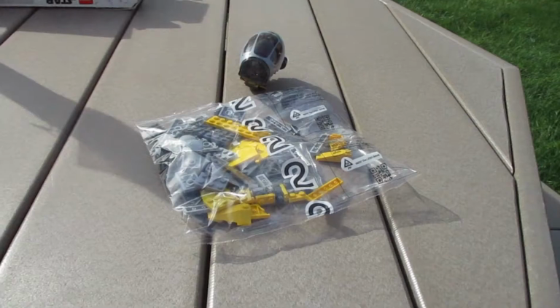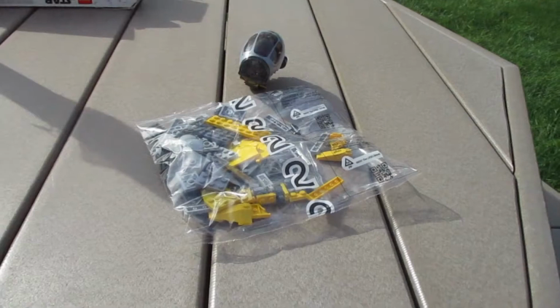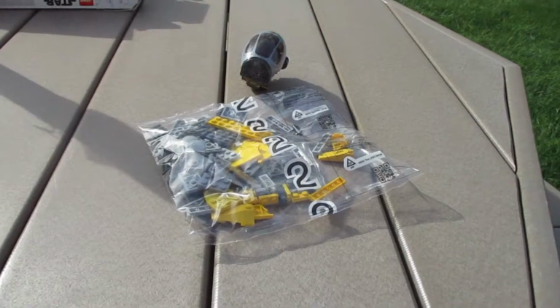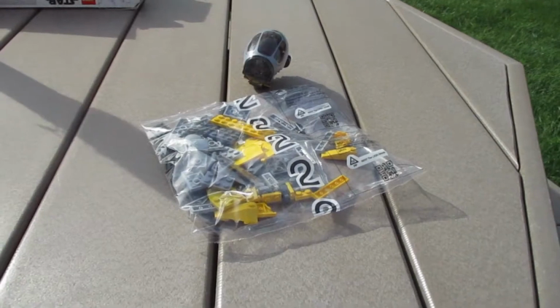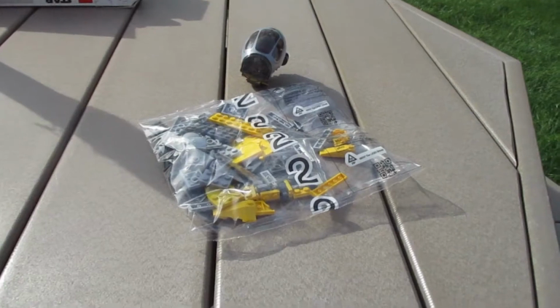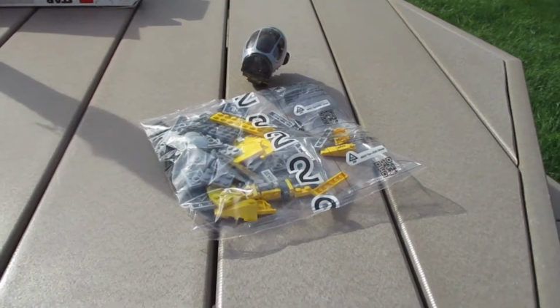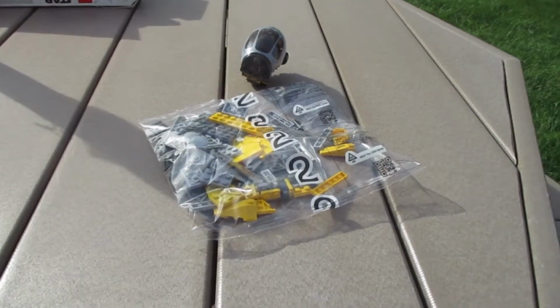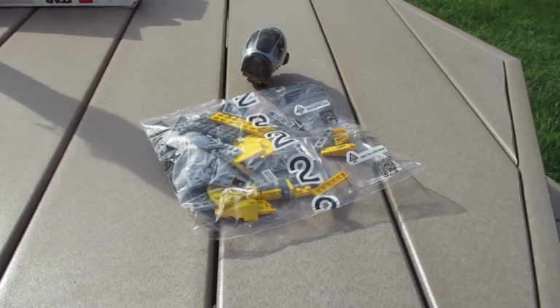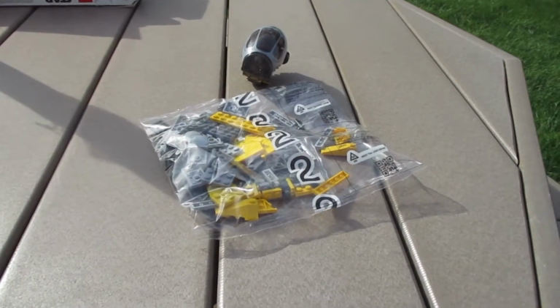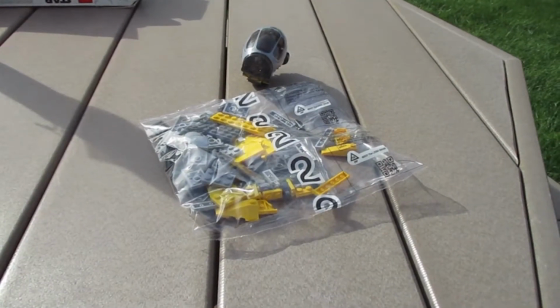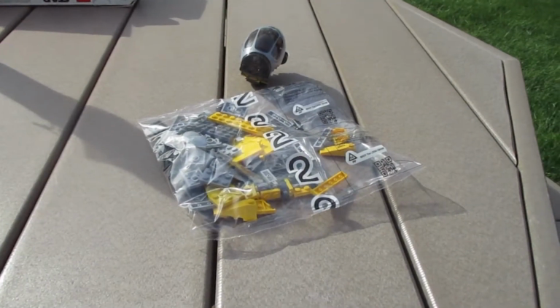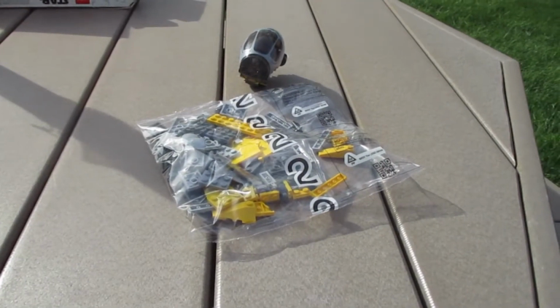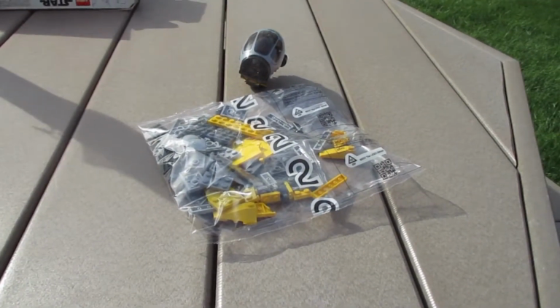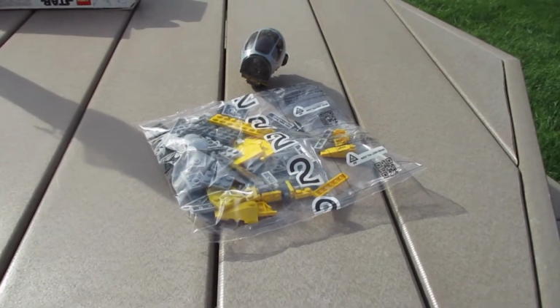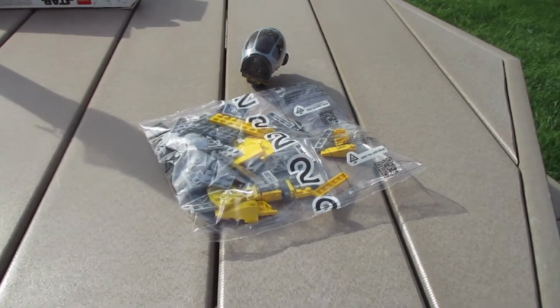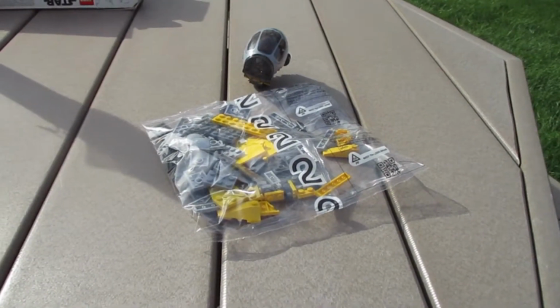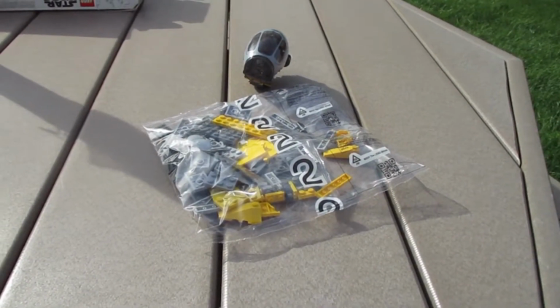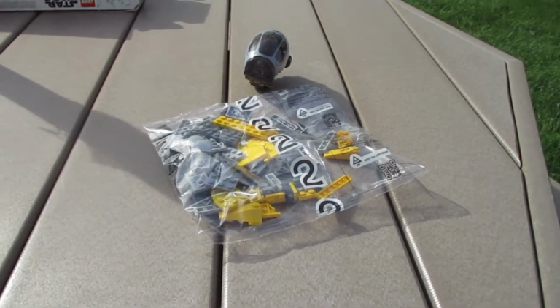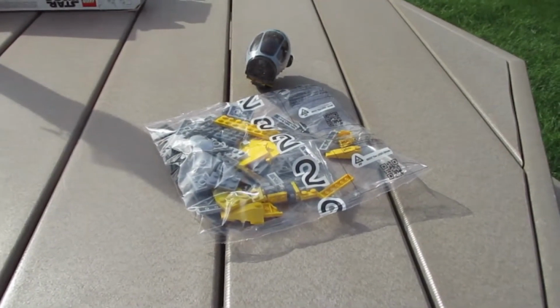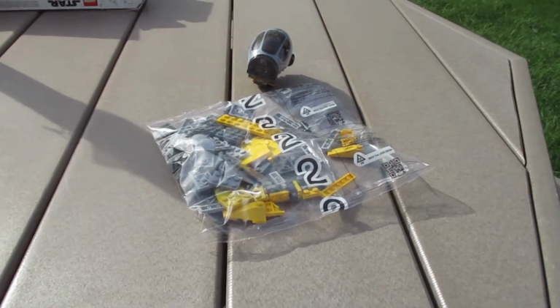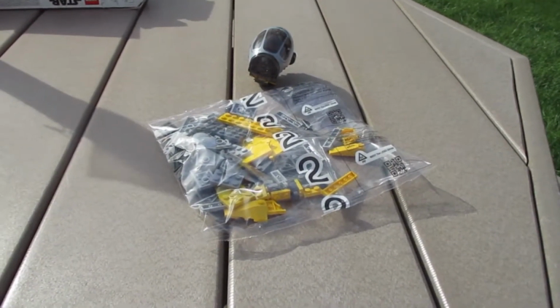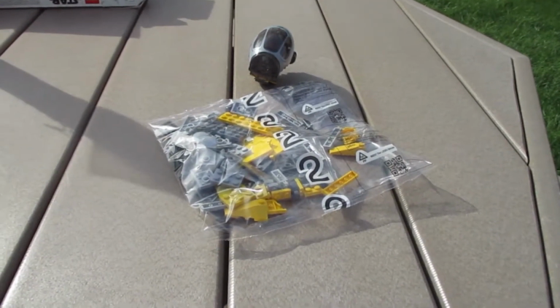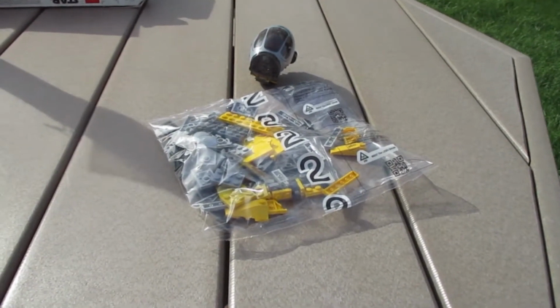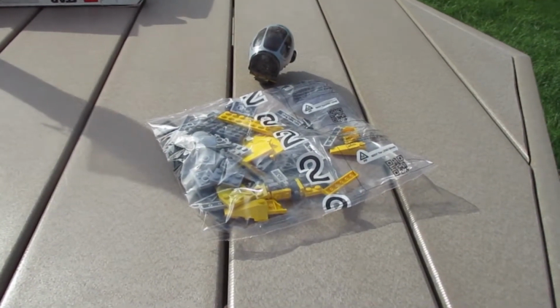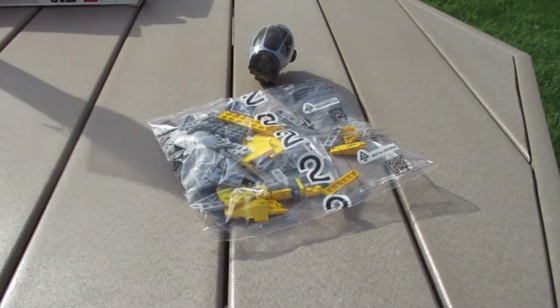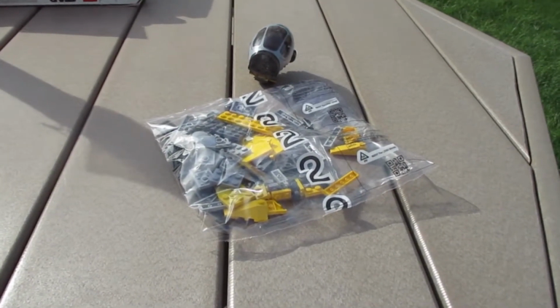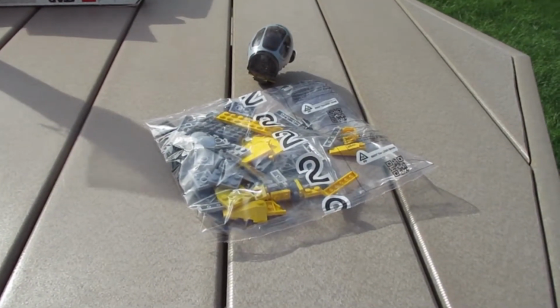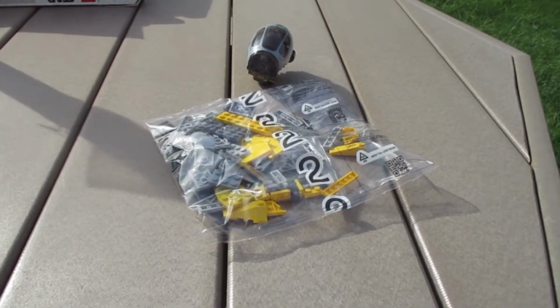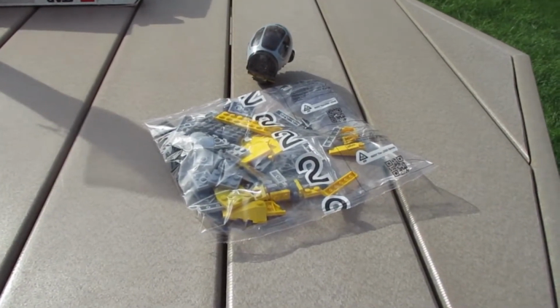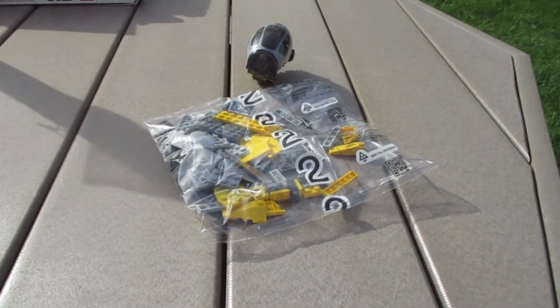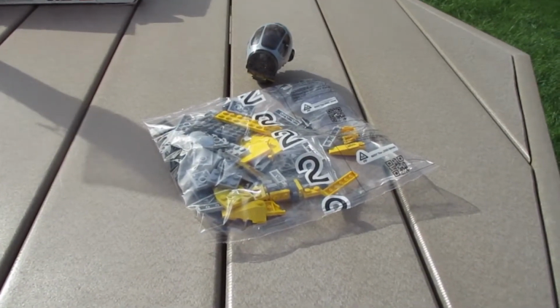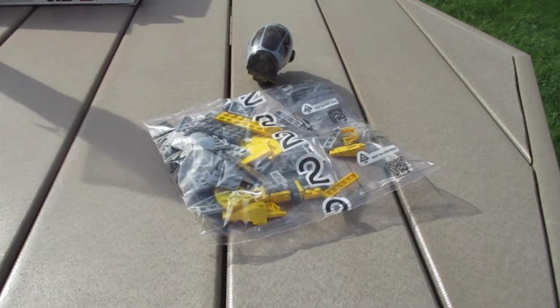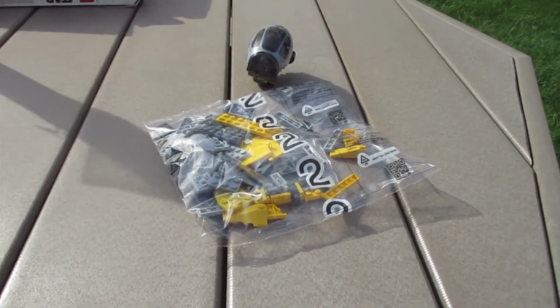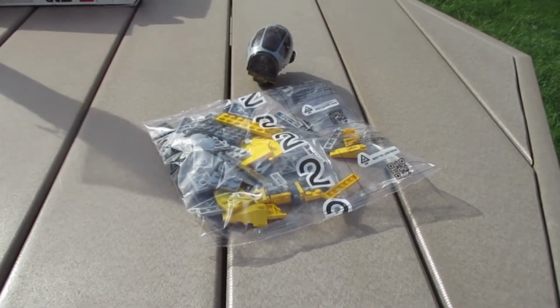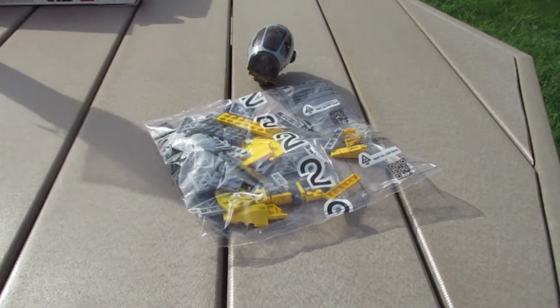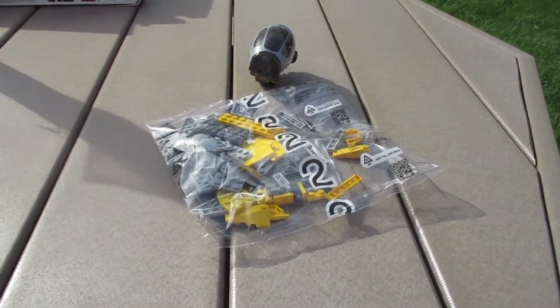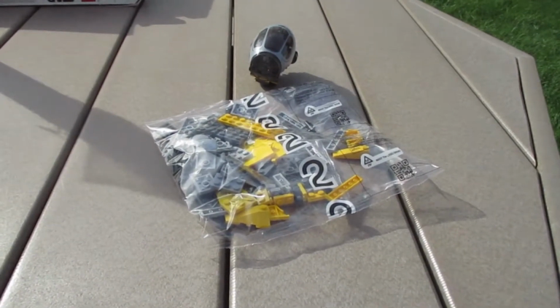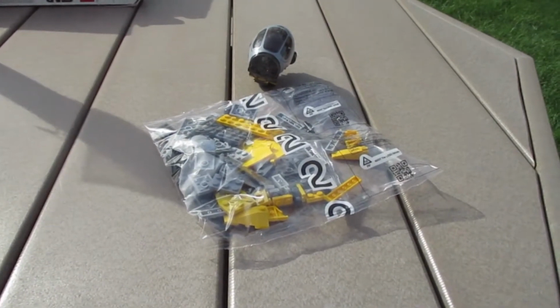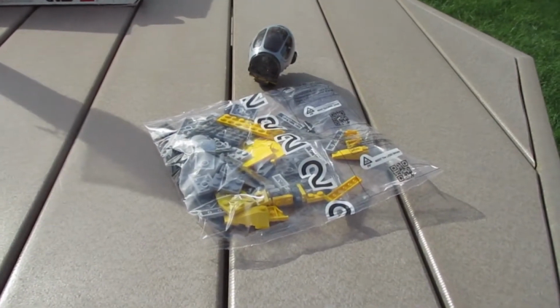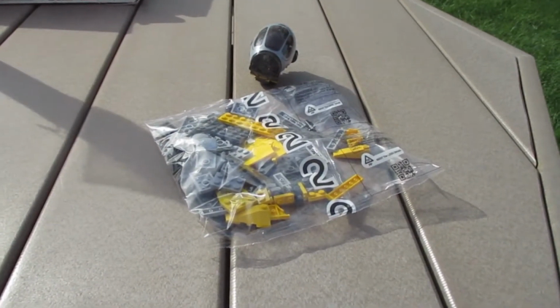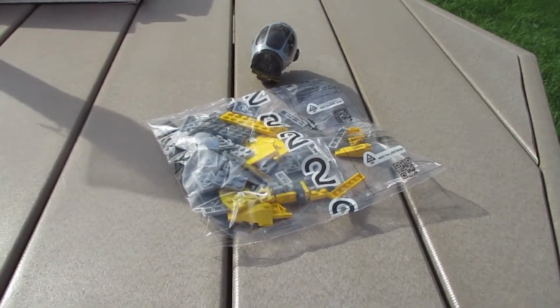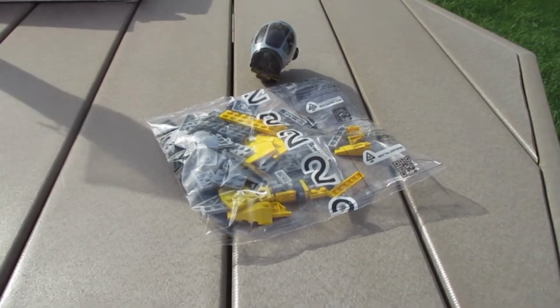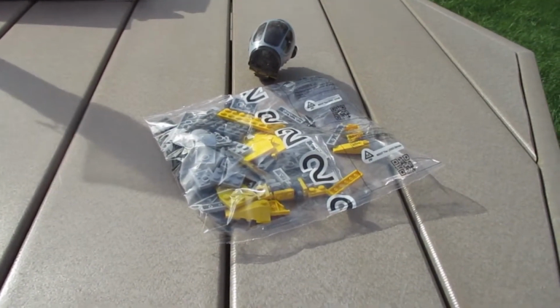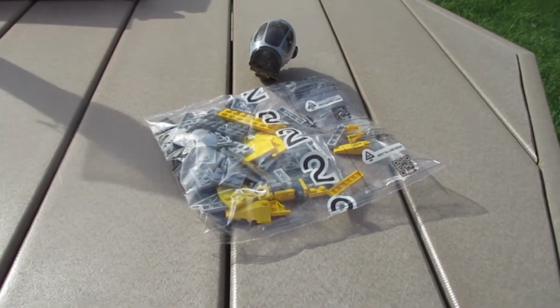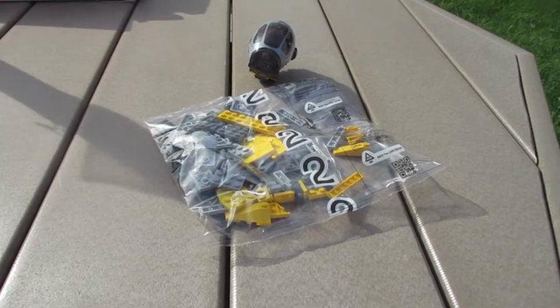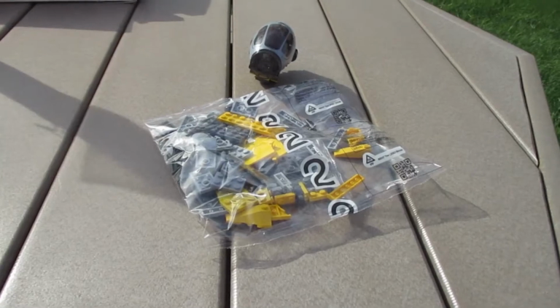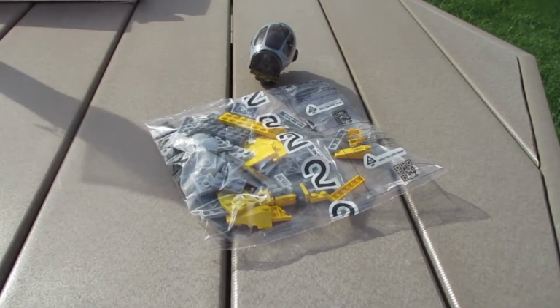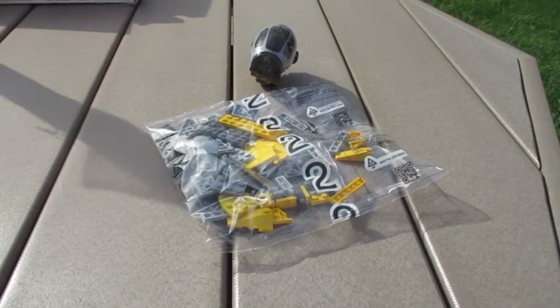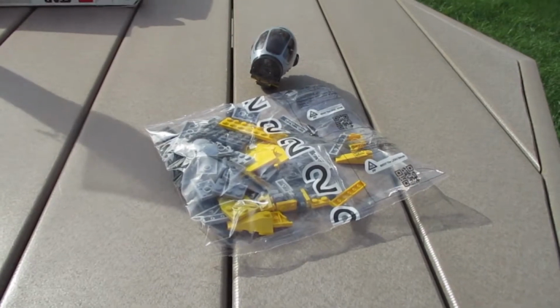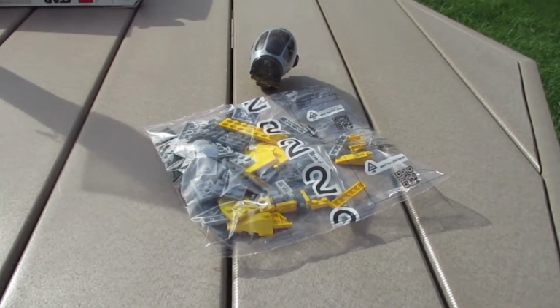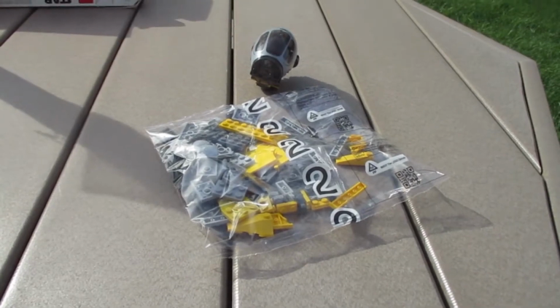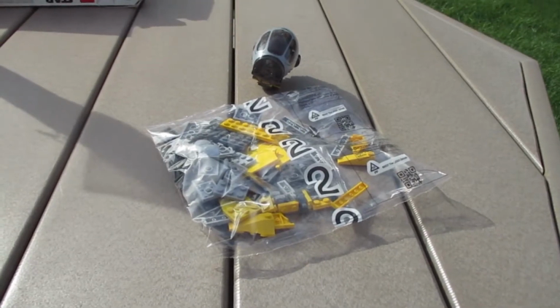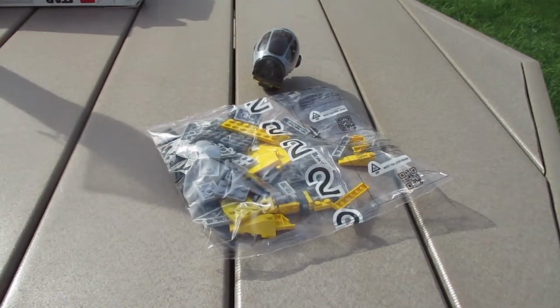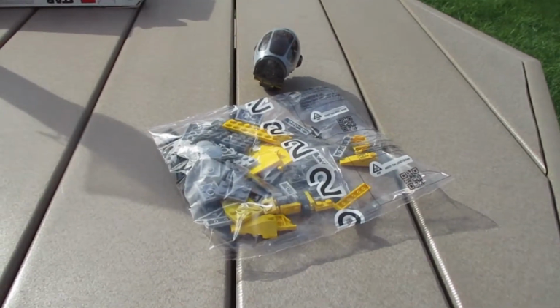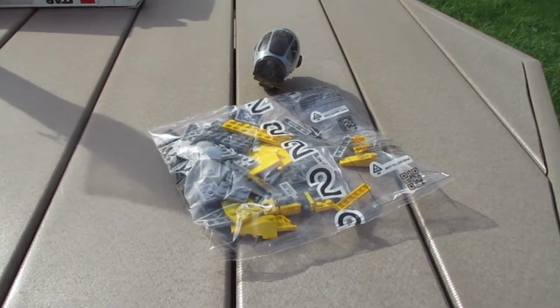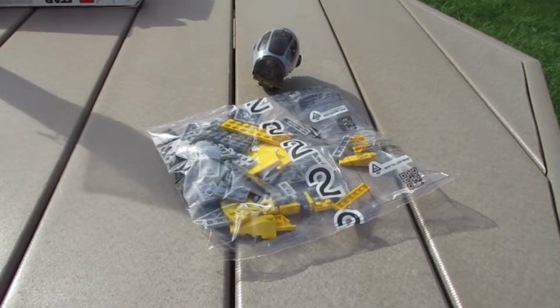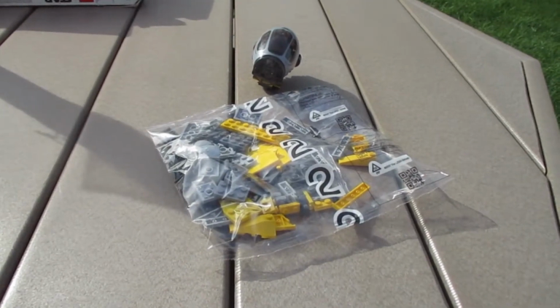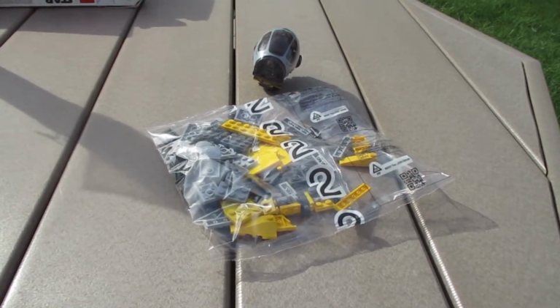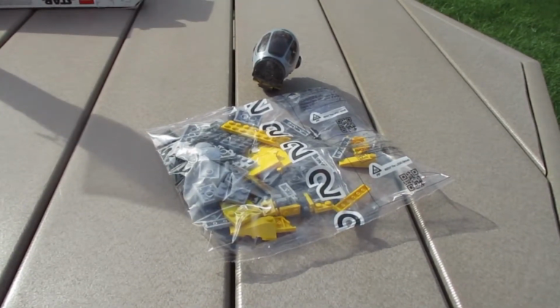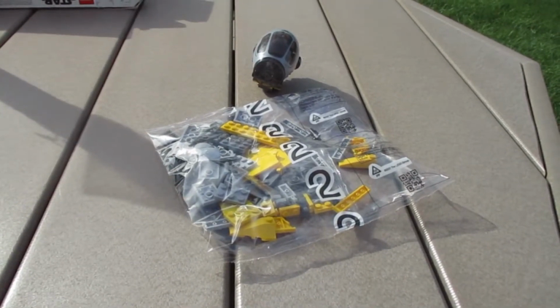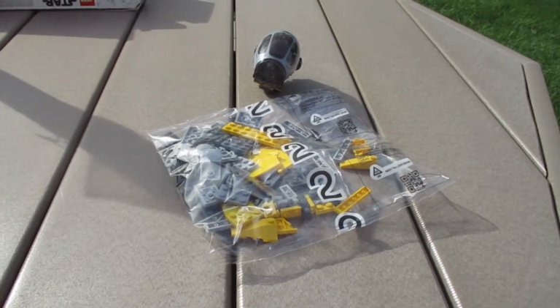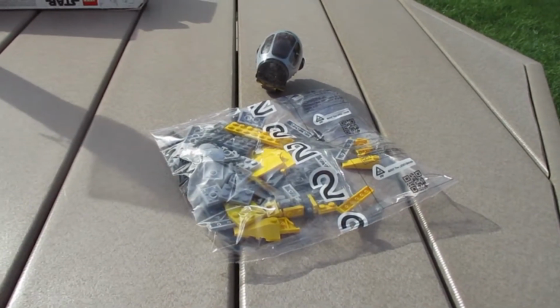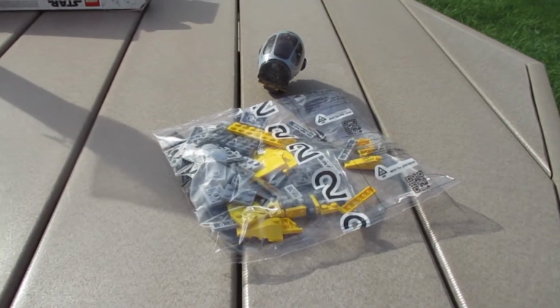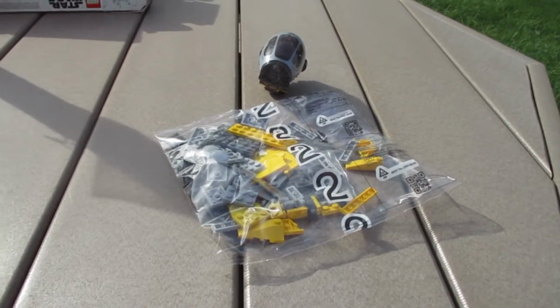Hey guys, how are y'all doing today? My name is FranchiseFanatic, and welcome back to the channel. Today for you guys, this is Bag 2 of the LEGO Star Wars Anakin Jedi Starfighter set.